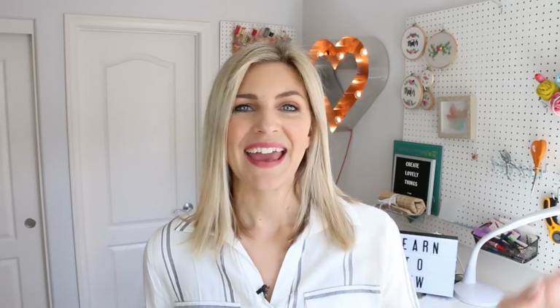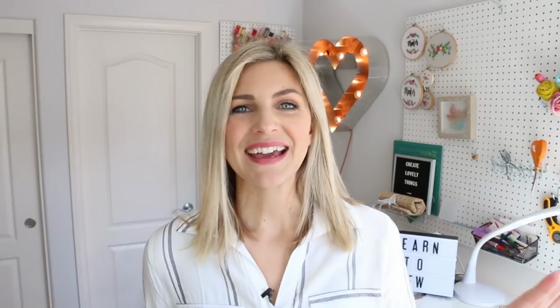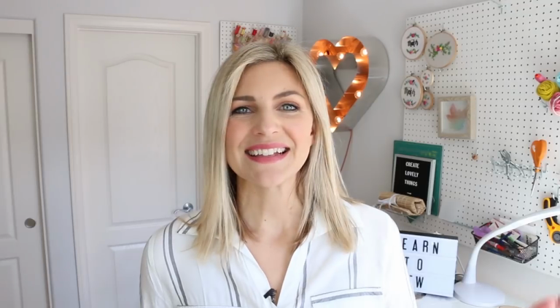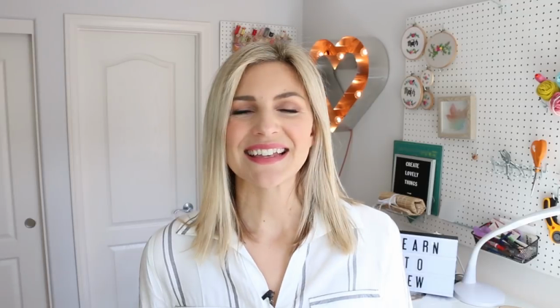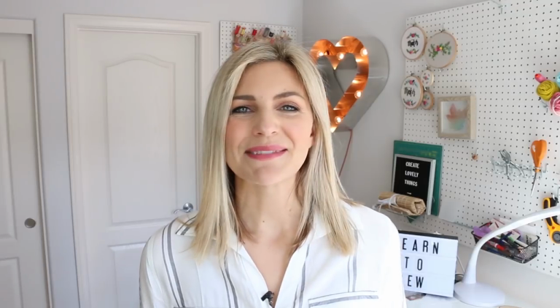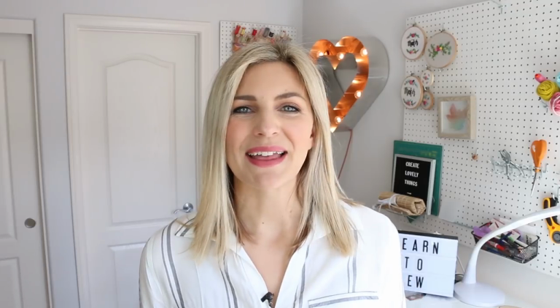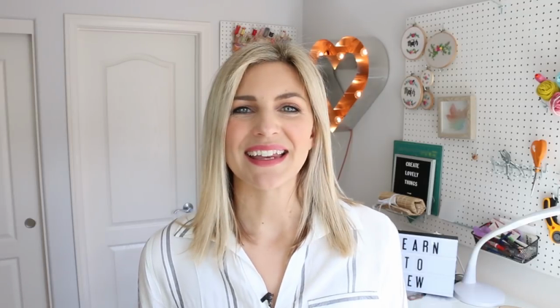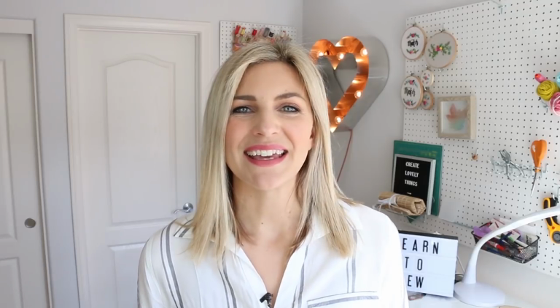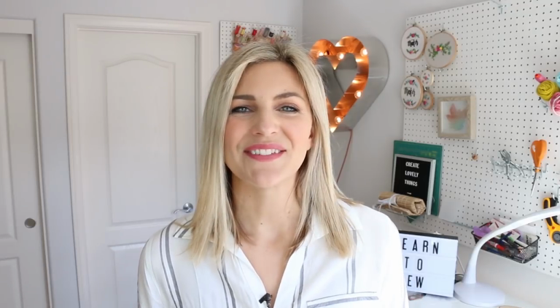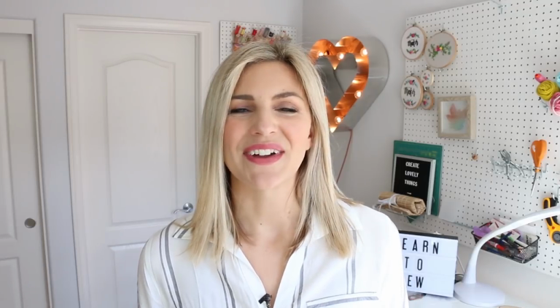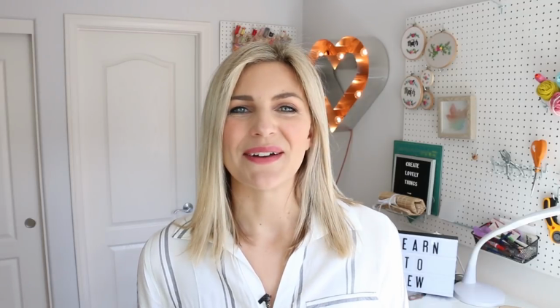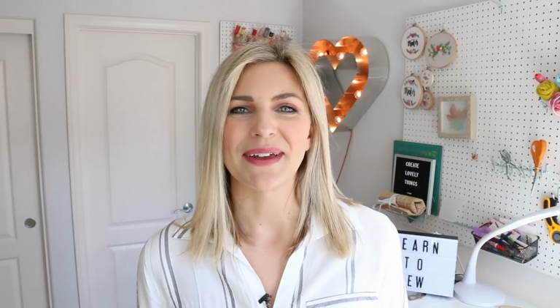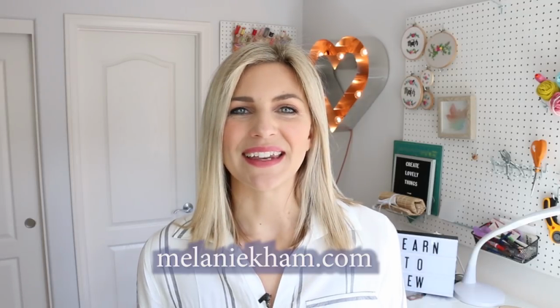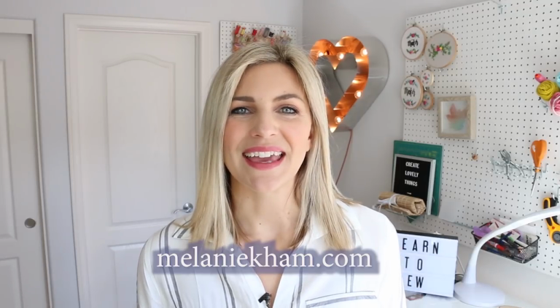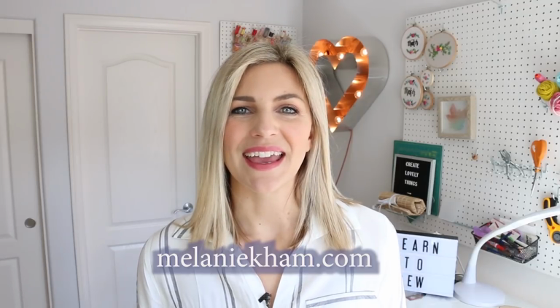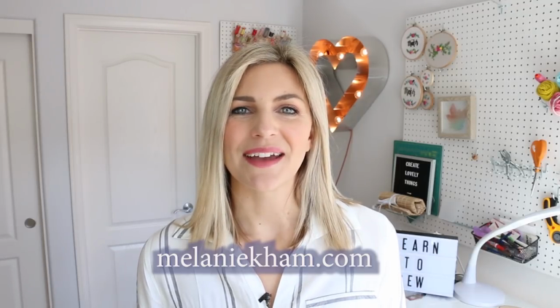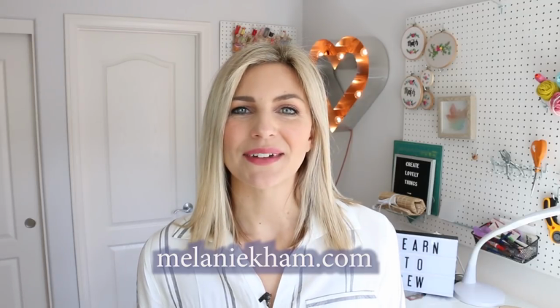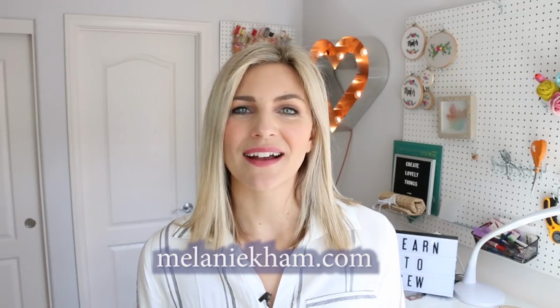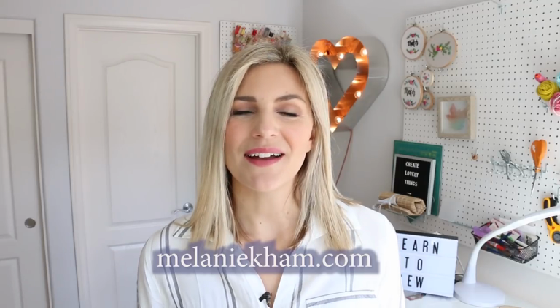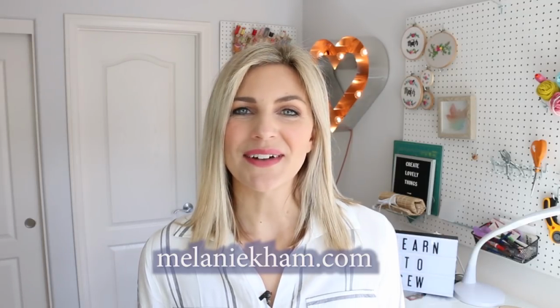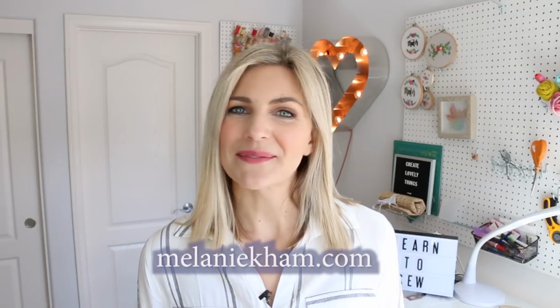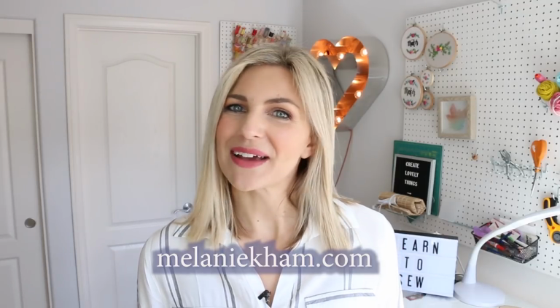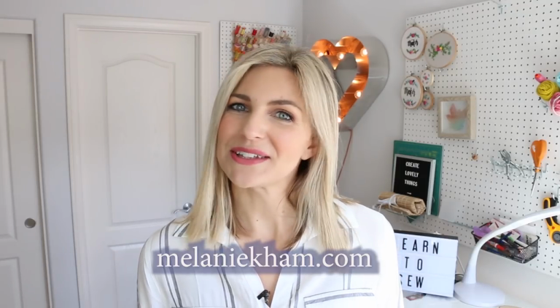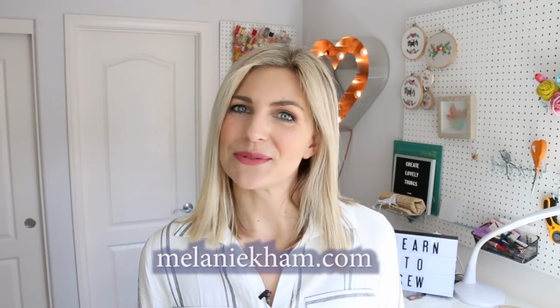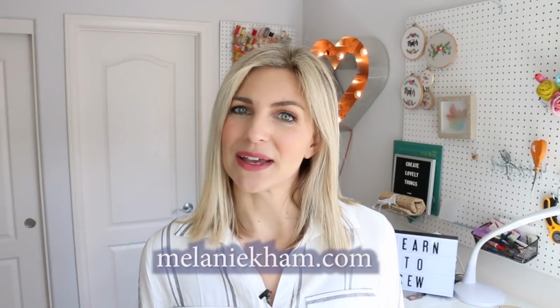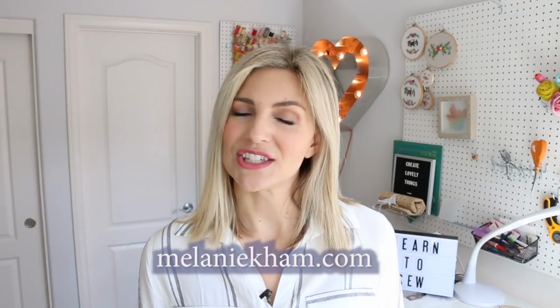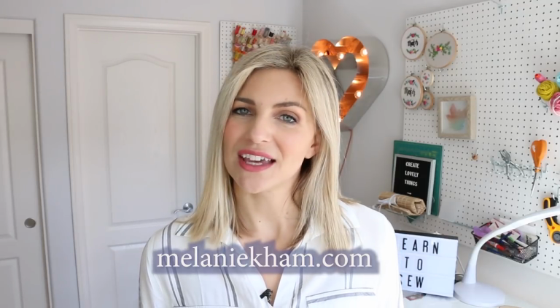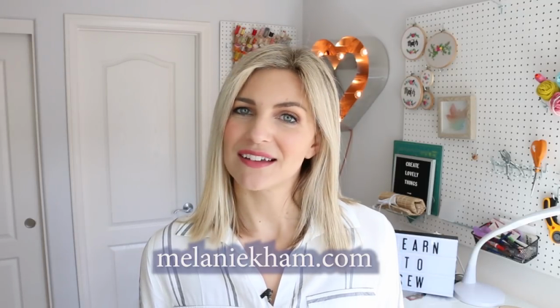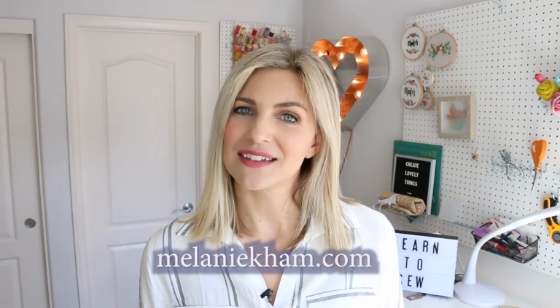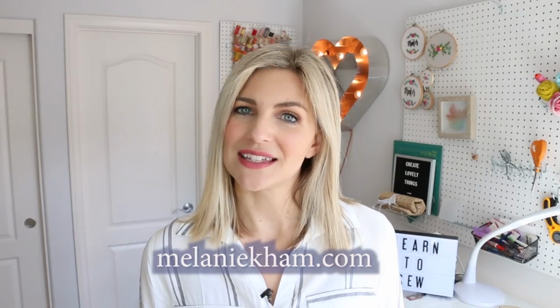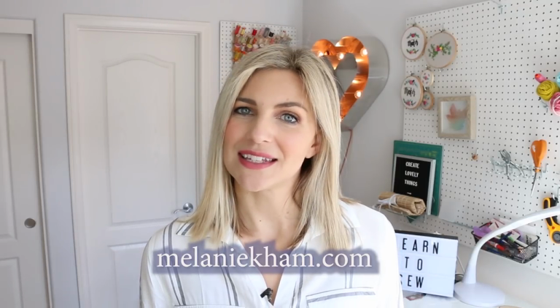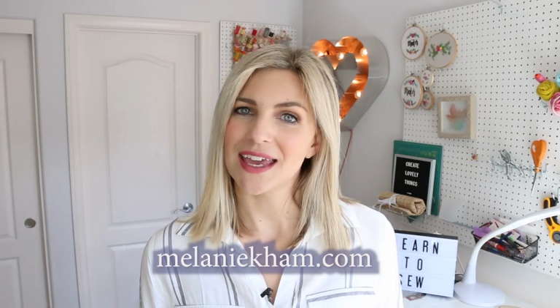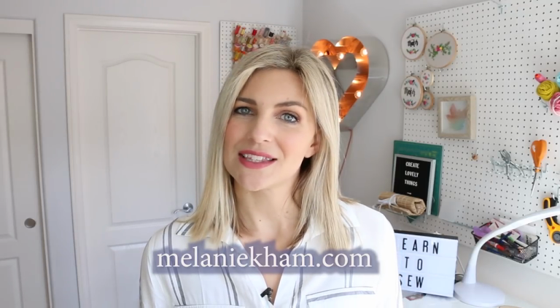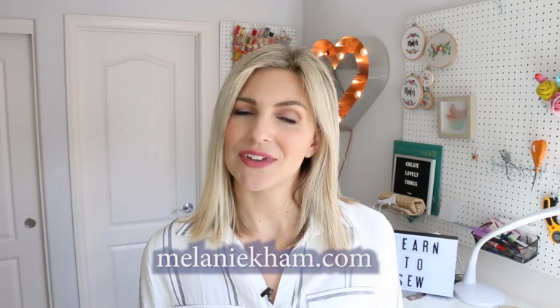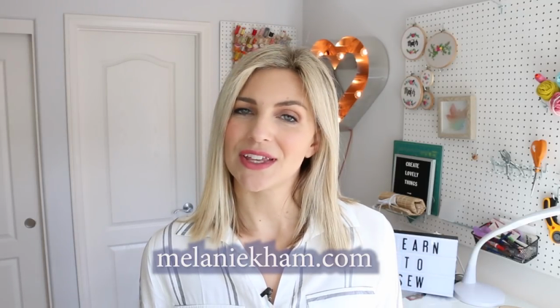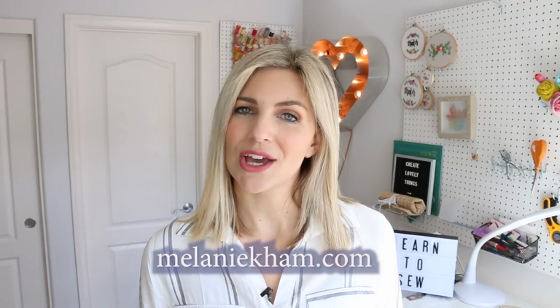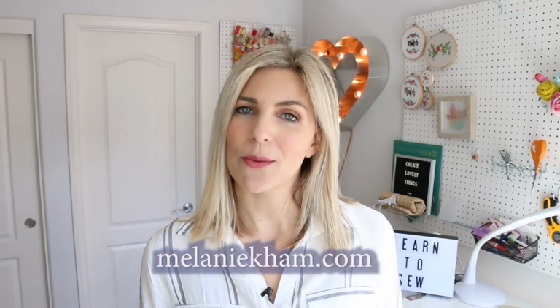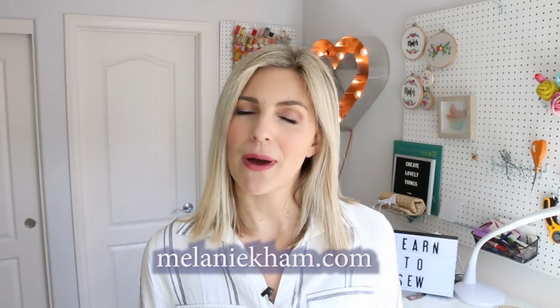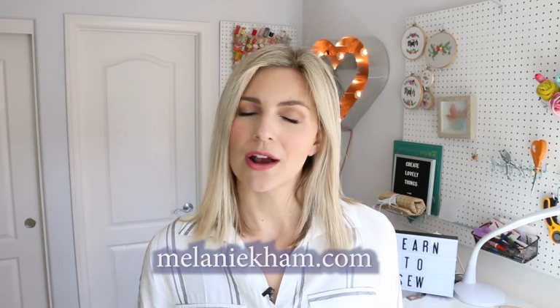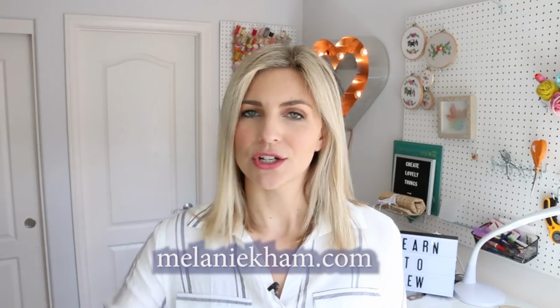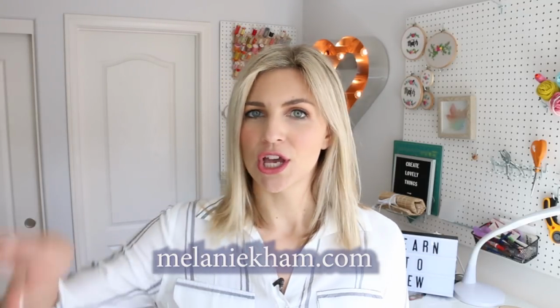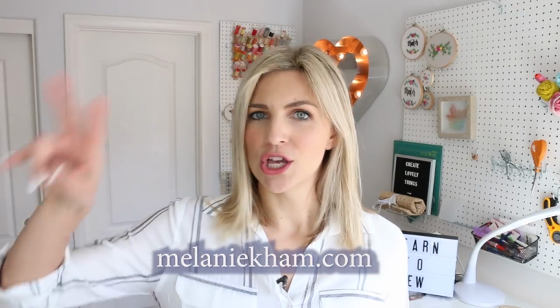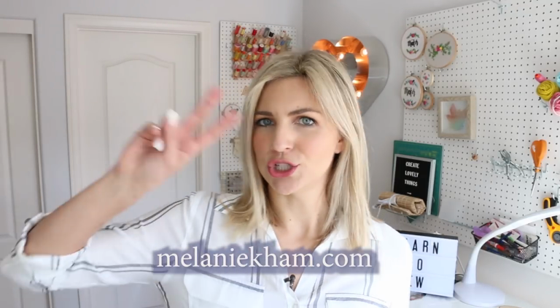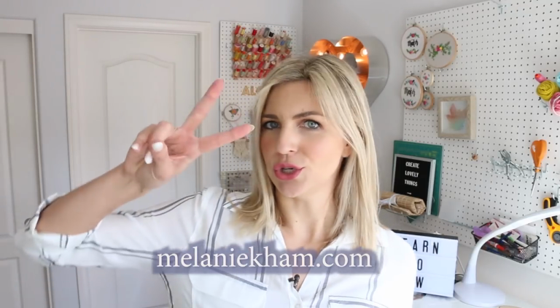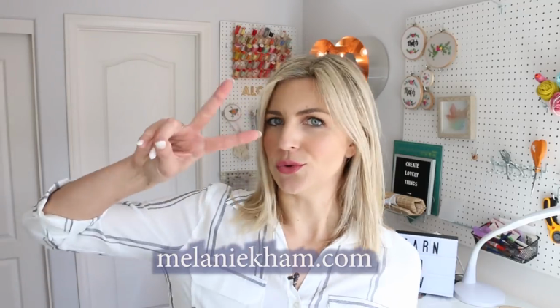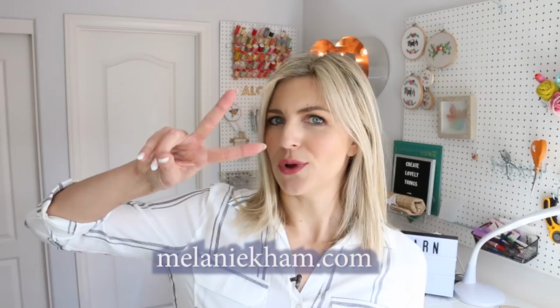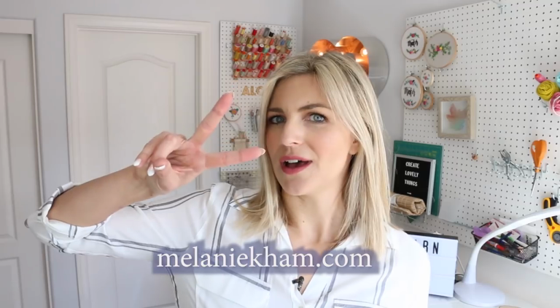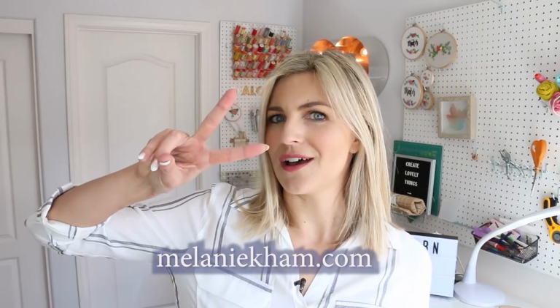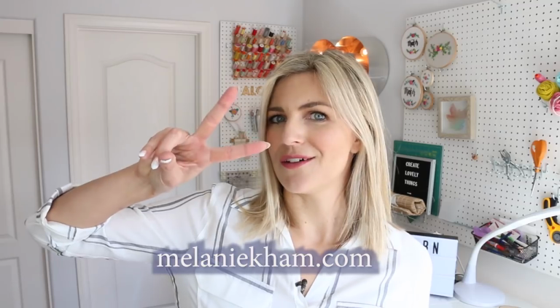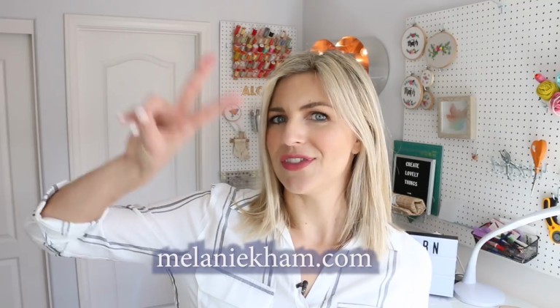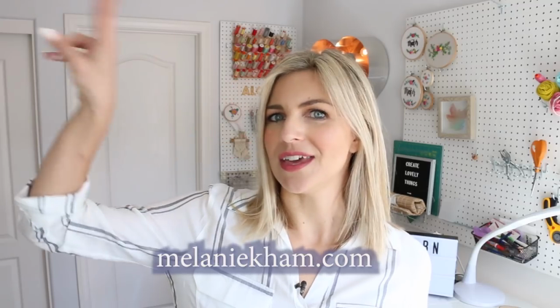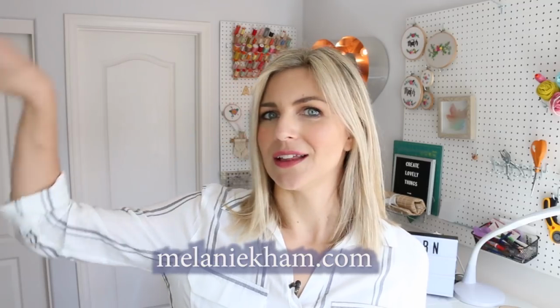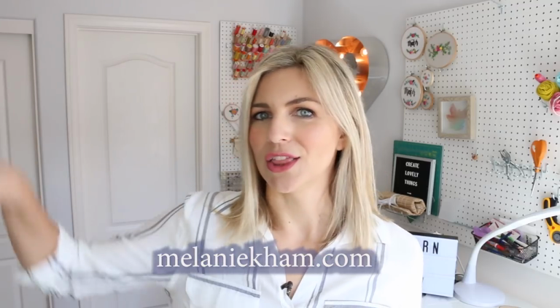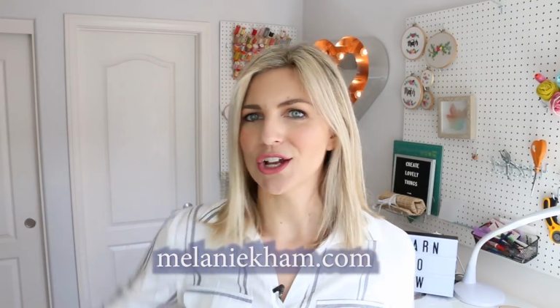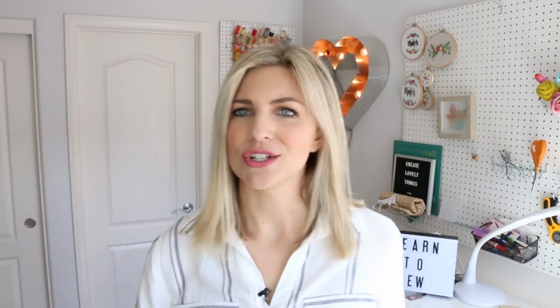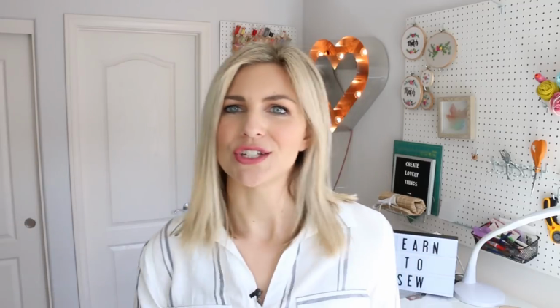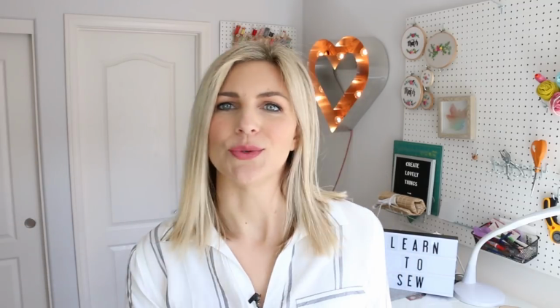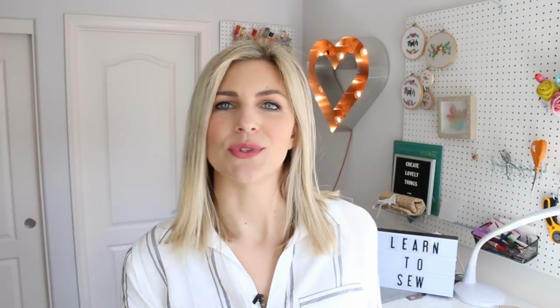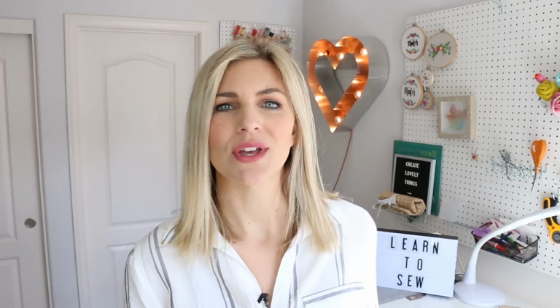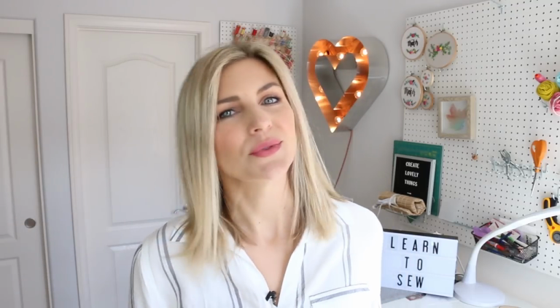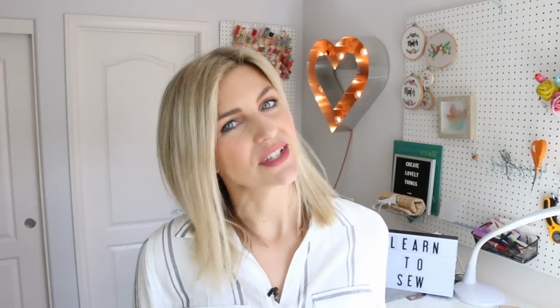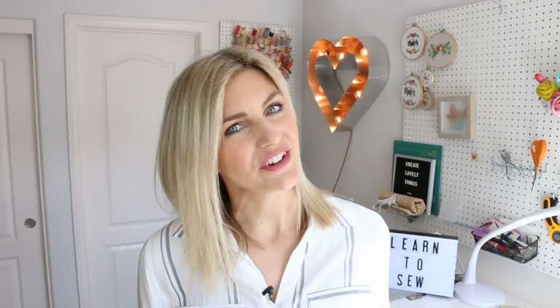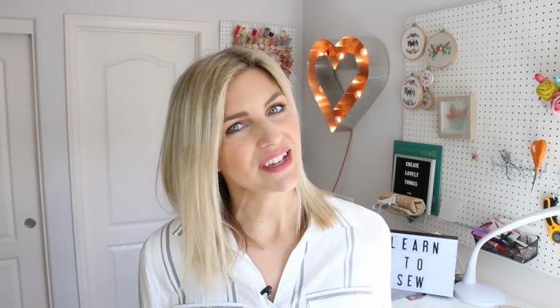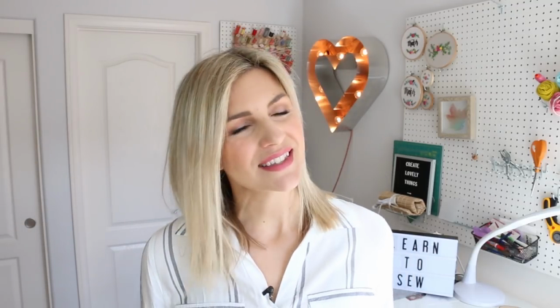Hey guys, it's Melanie from MelanieKham.com. Welcome back to my channel. Today's video is part two of the Learn to Sew series.